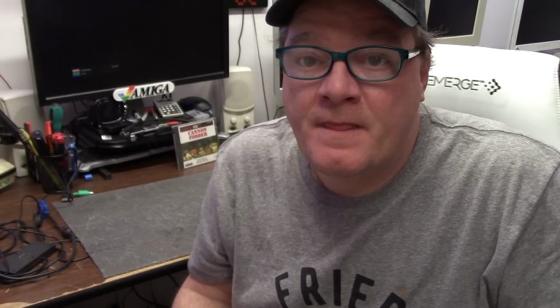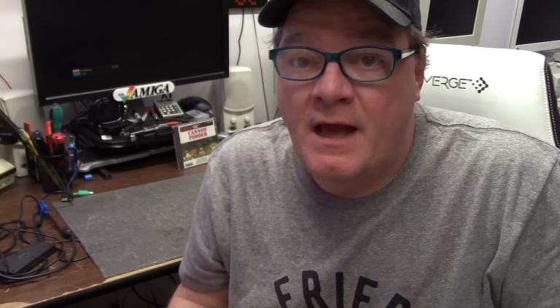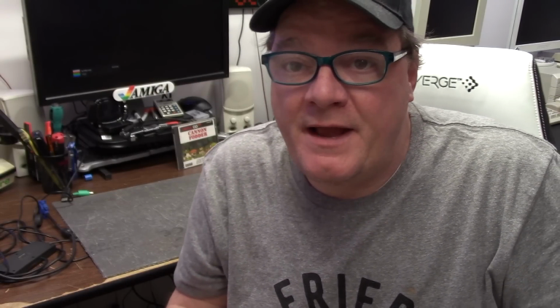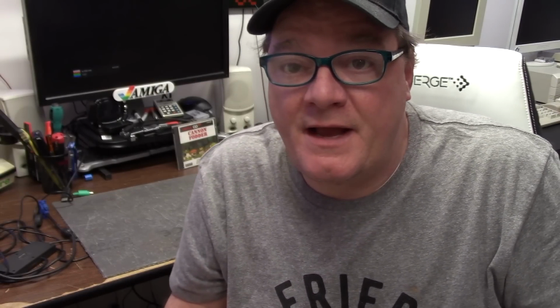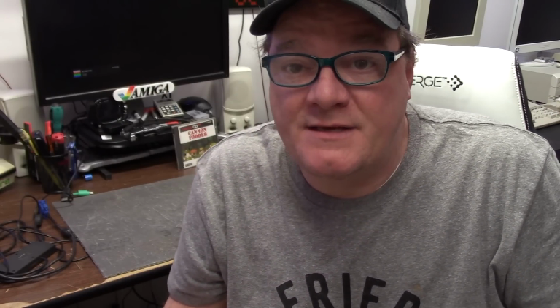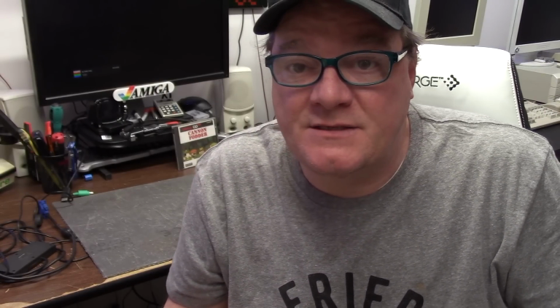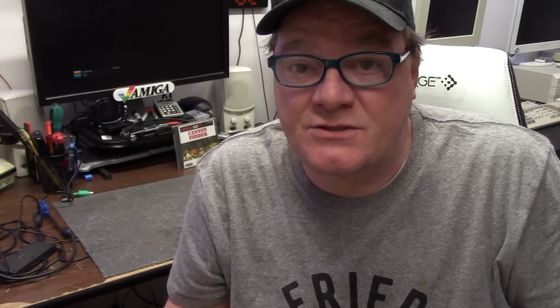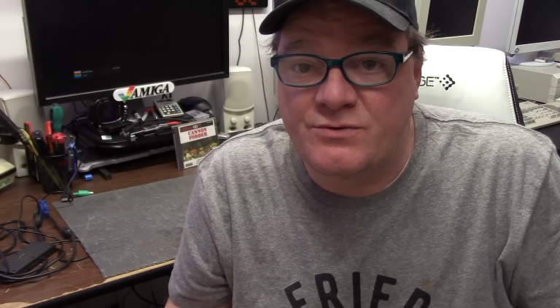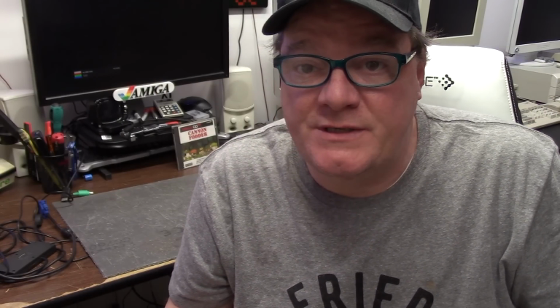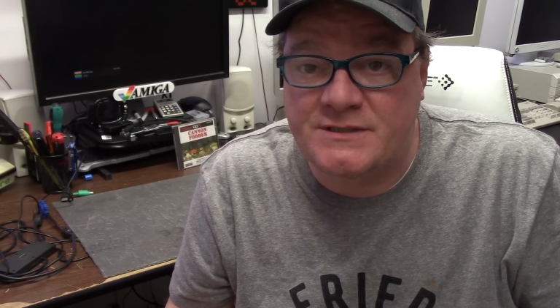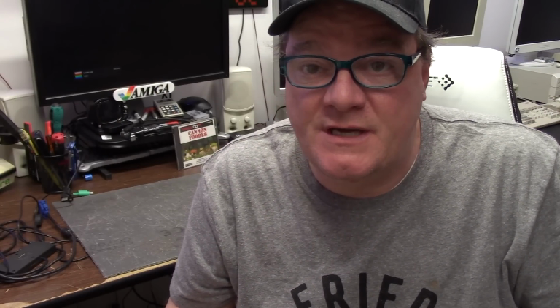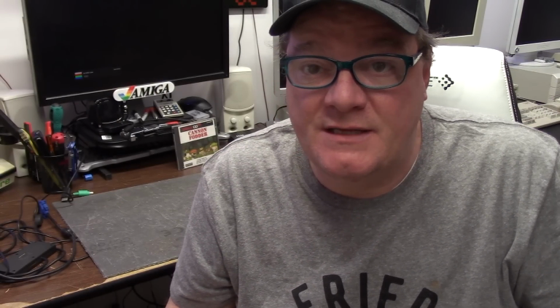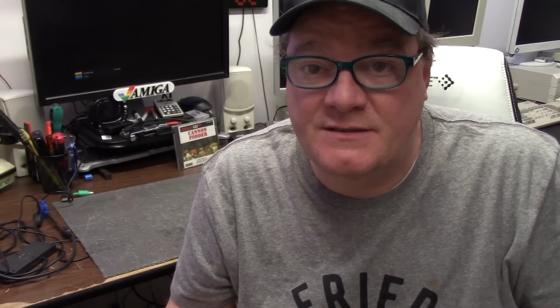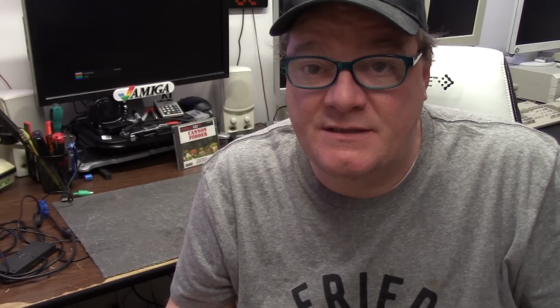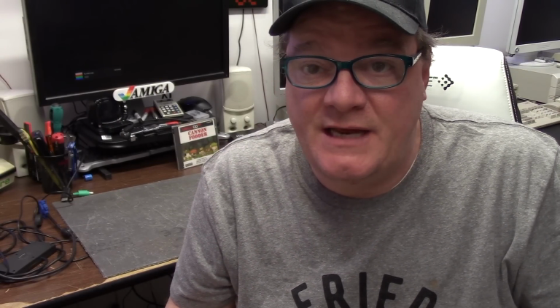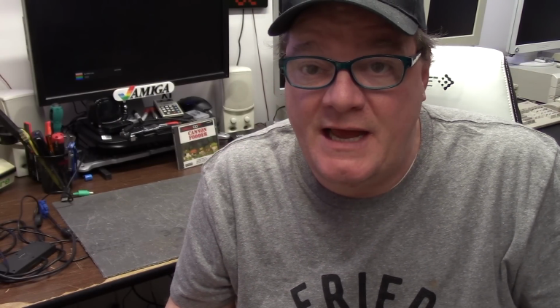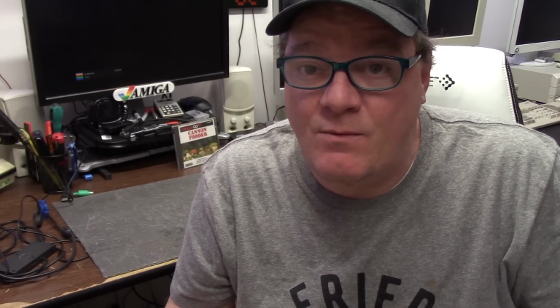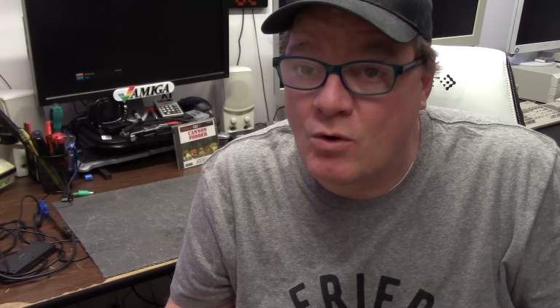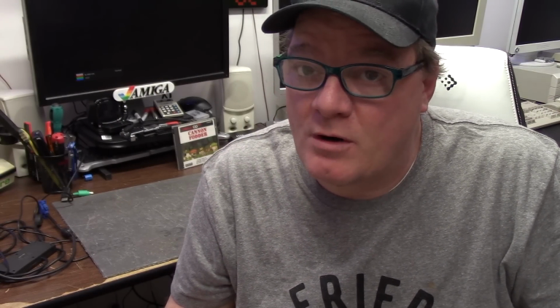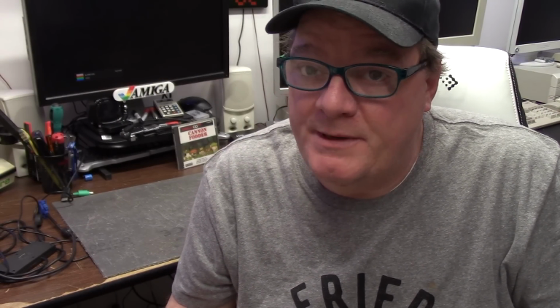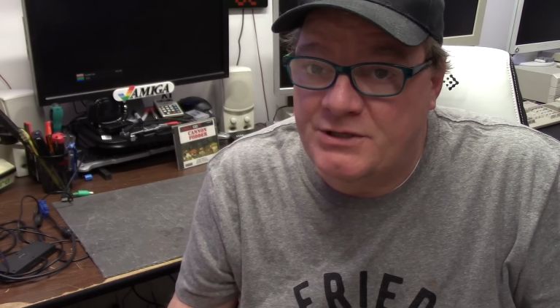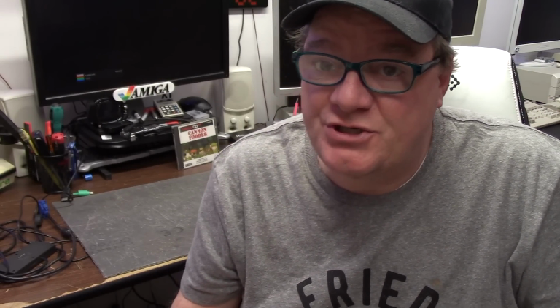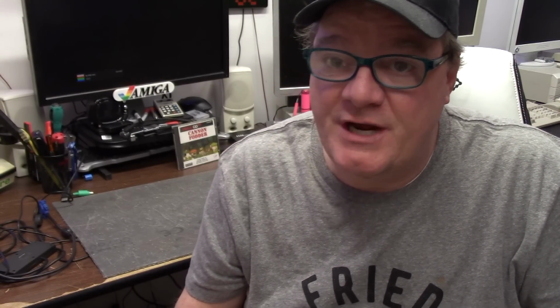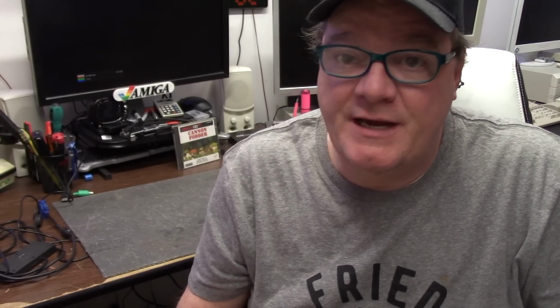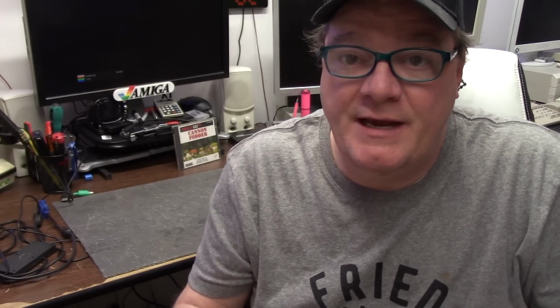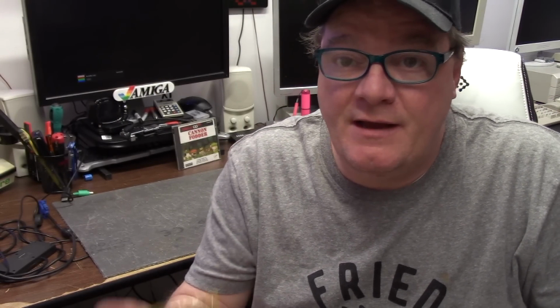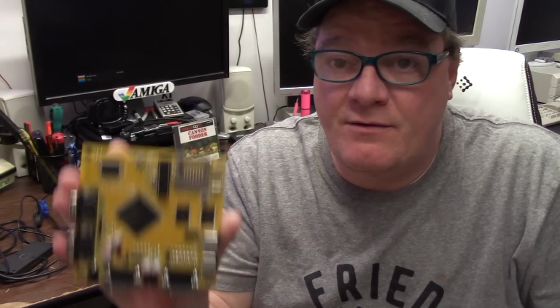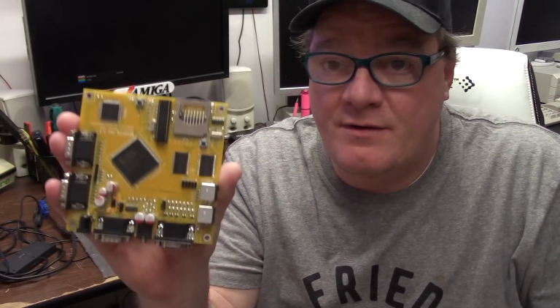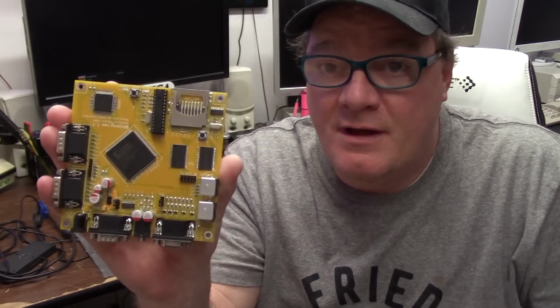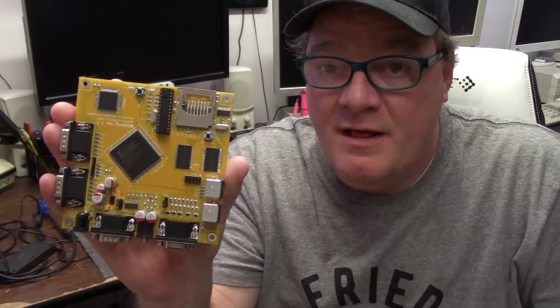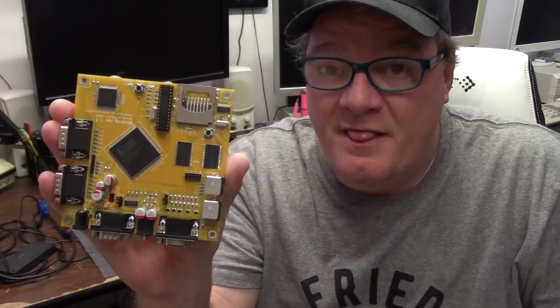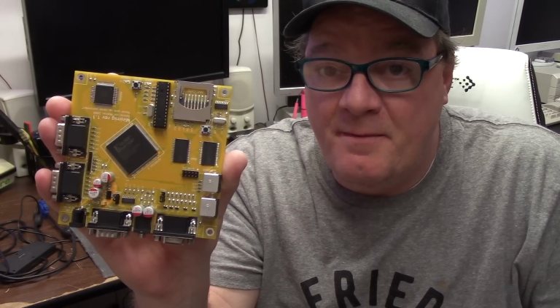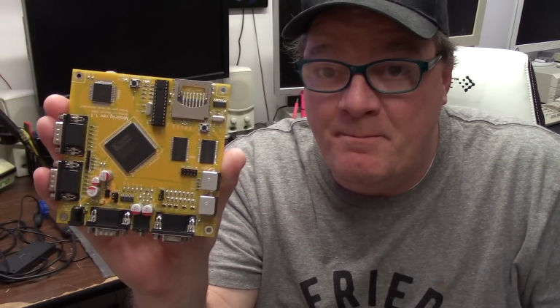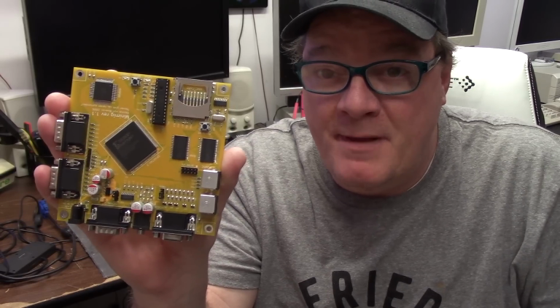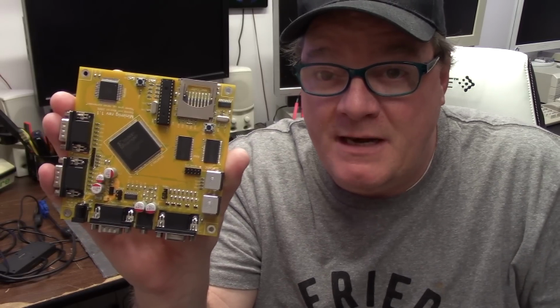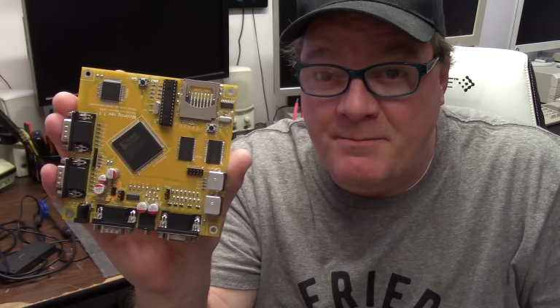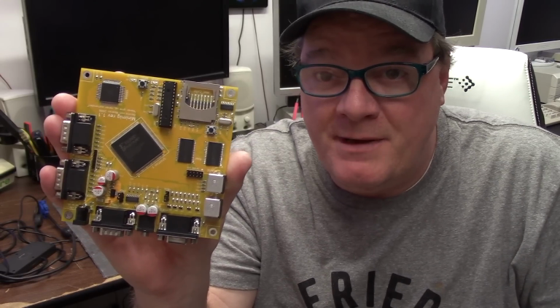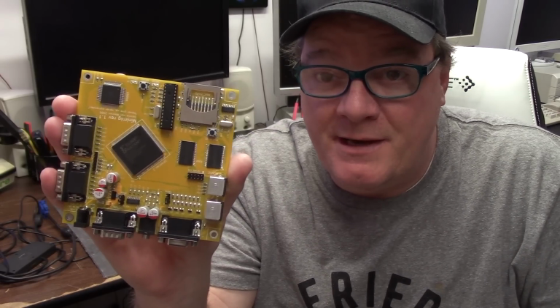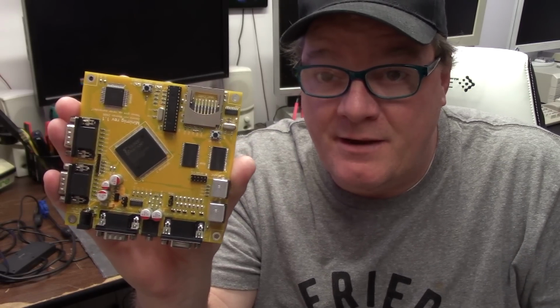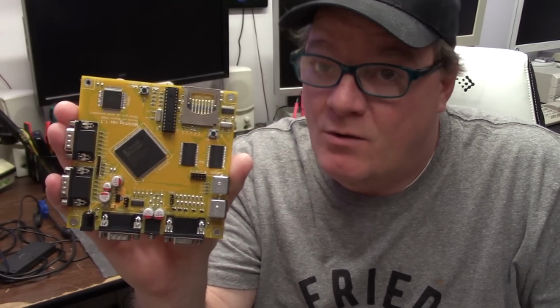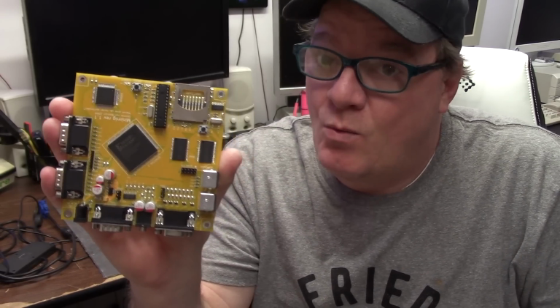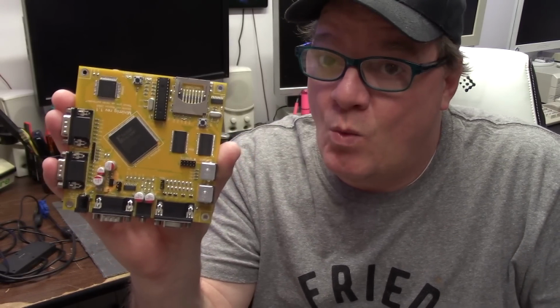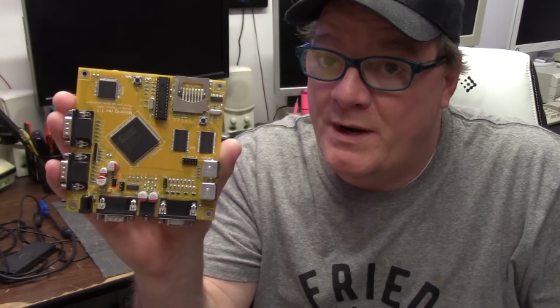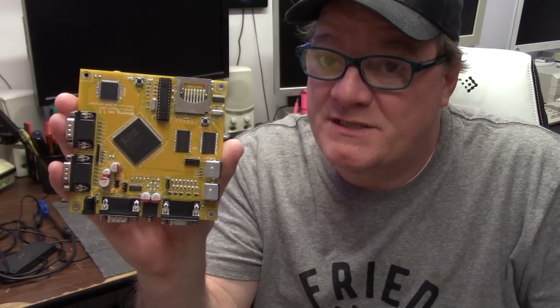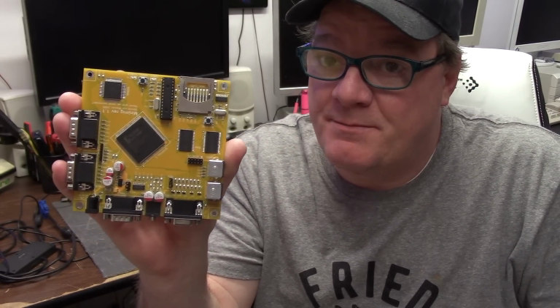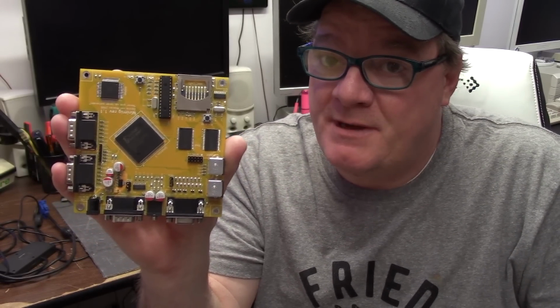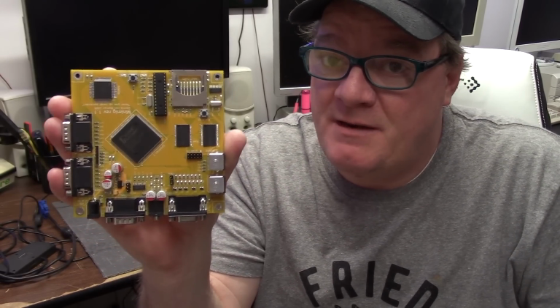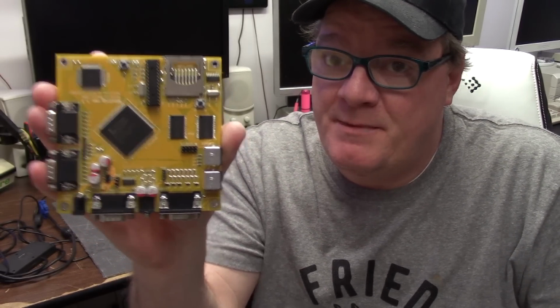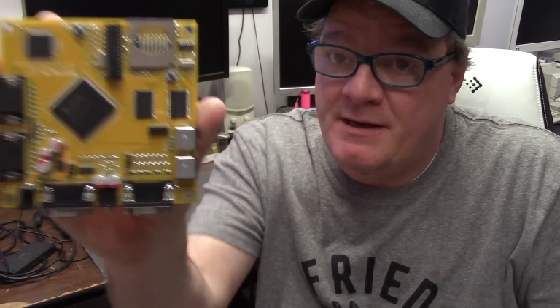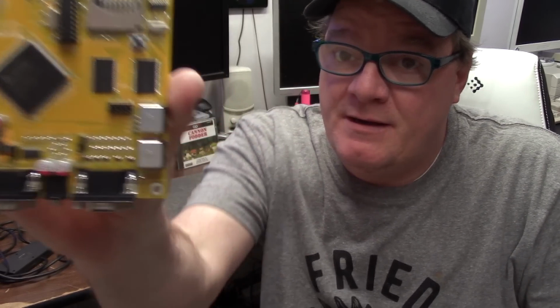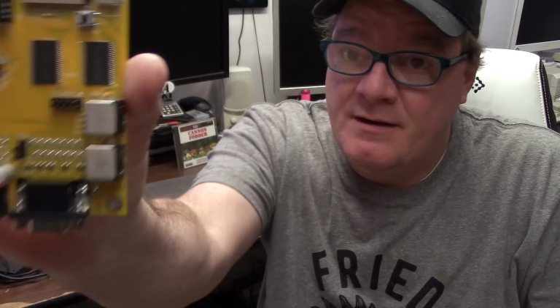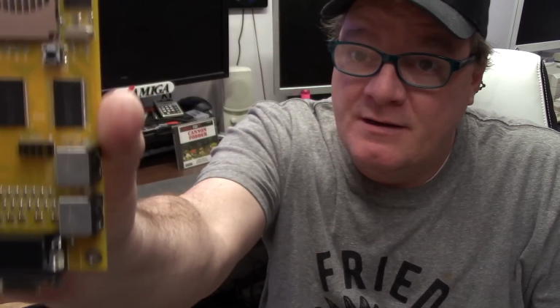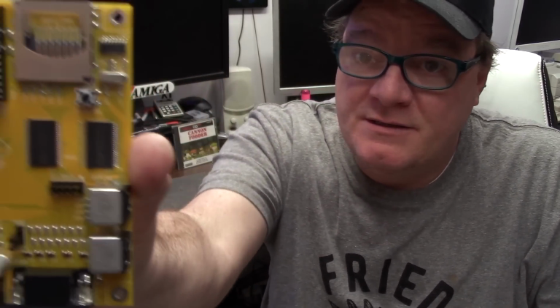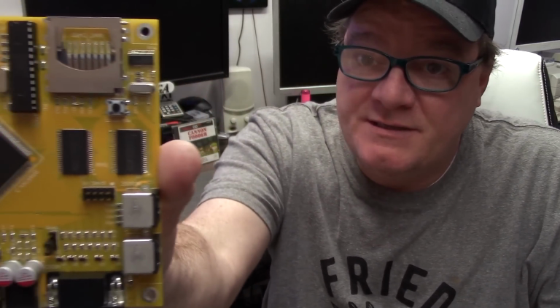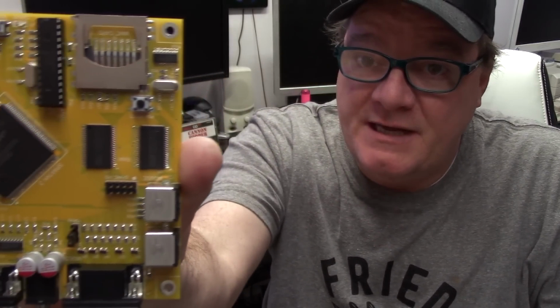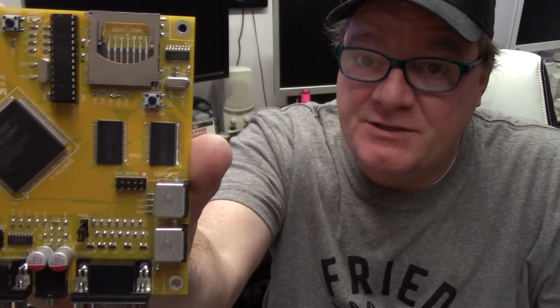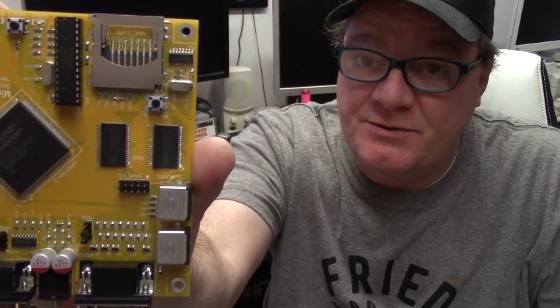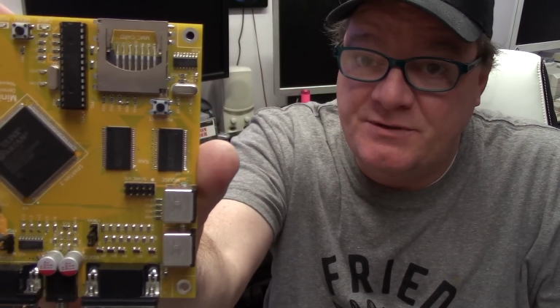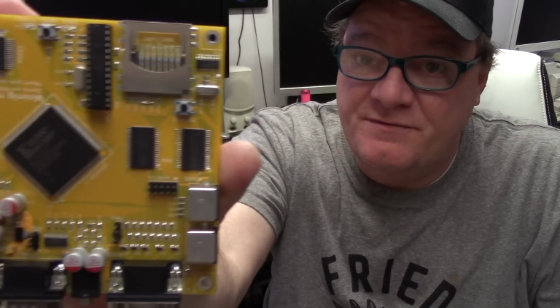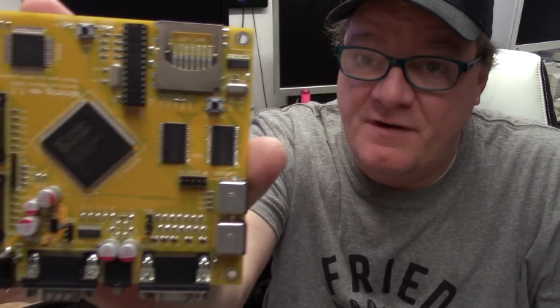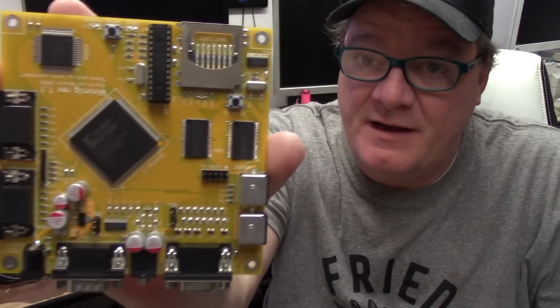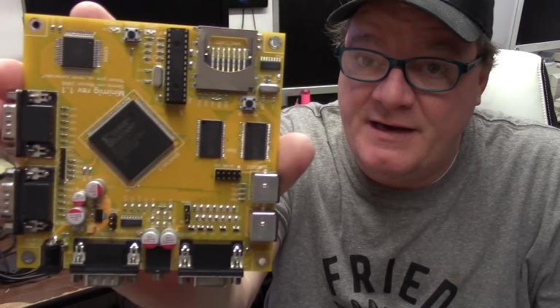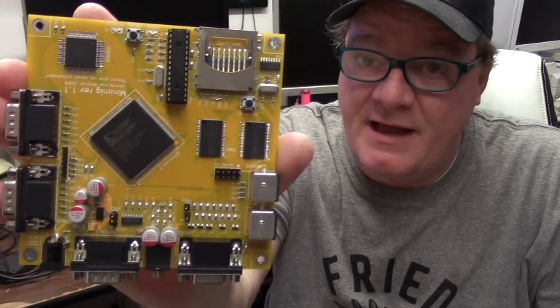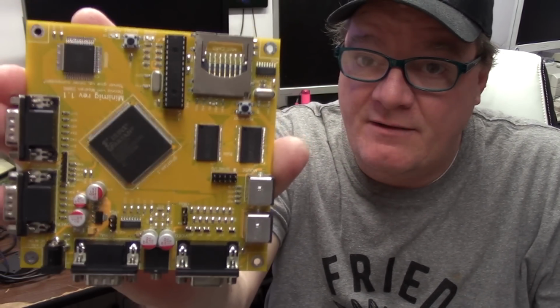Hi guys, it's Chris and today we're going to be checking out the Mini-Mig. What is a Mini-Mig? Stay tuned and find out!